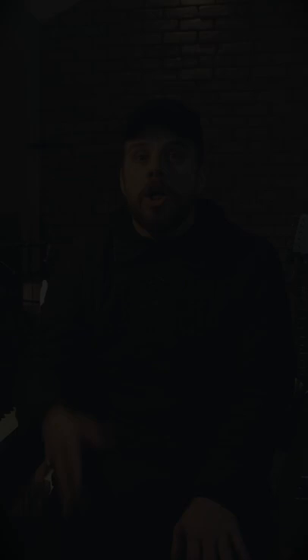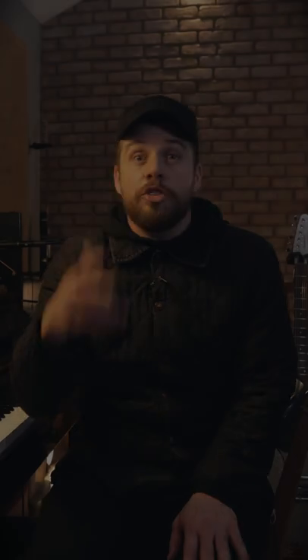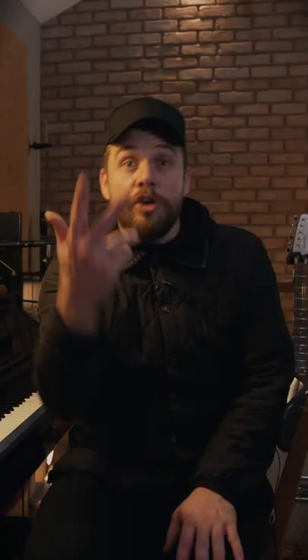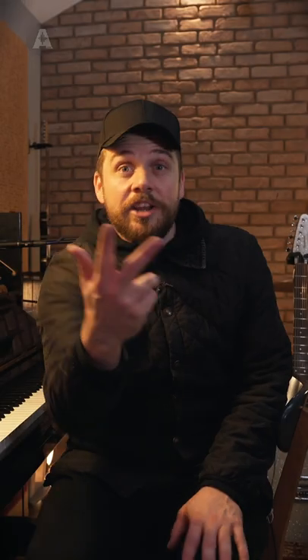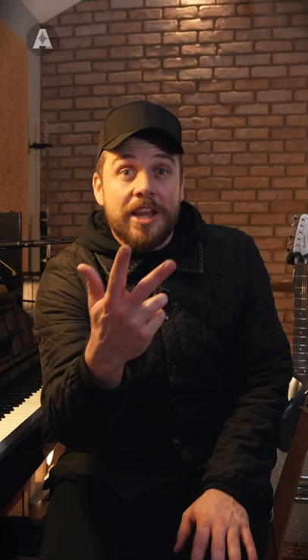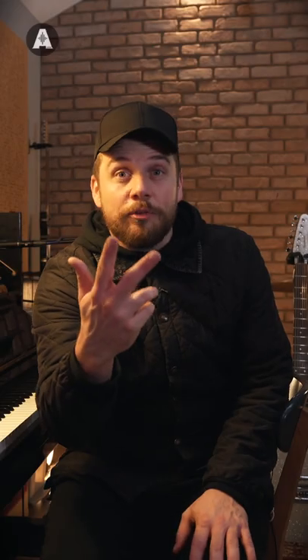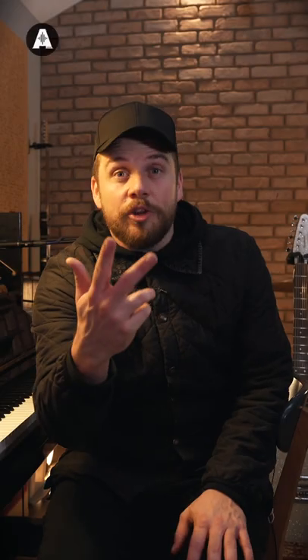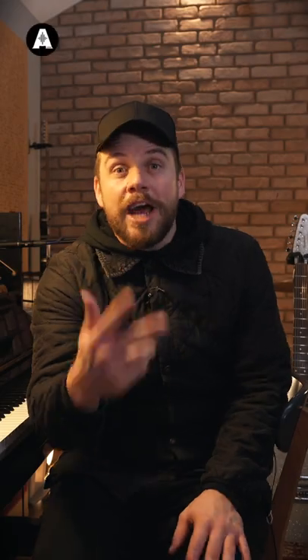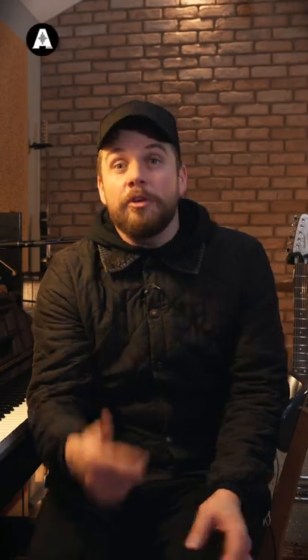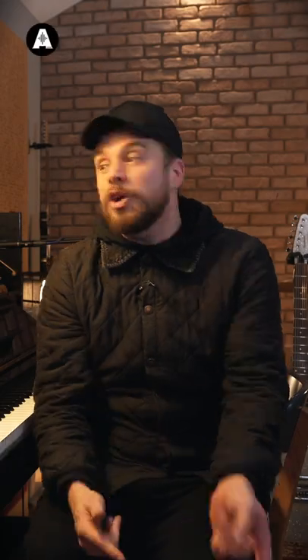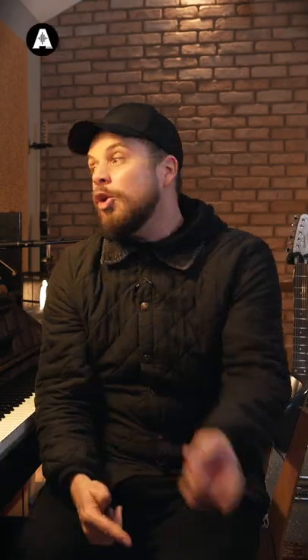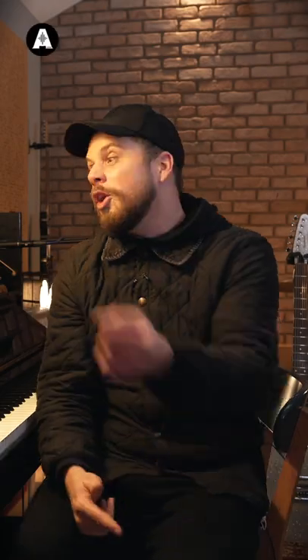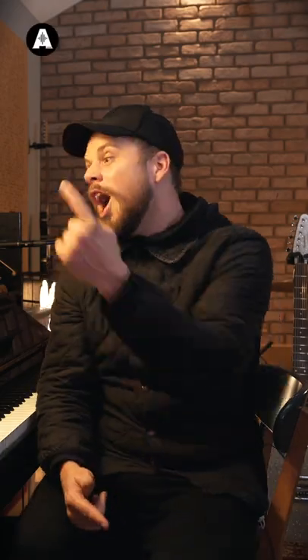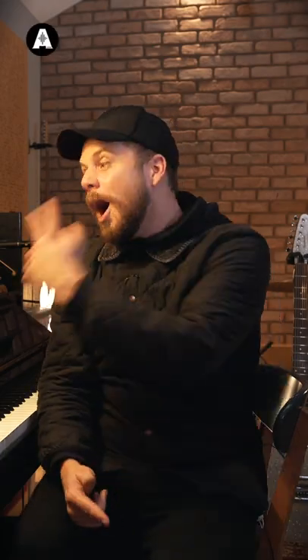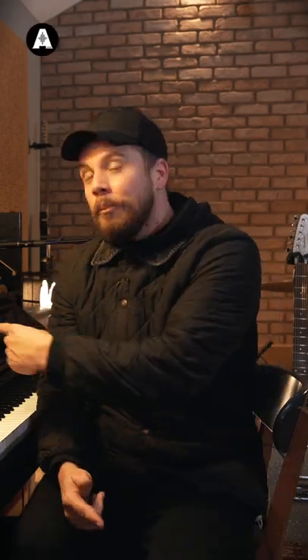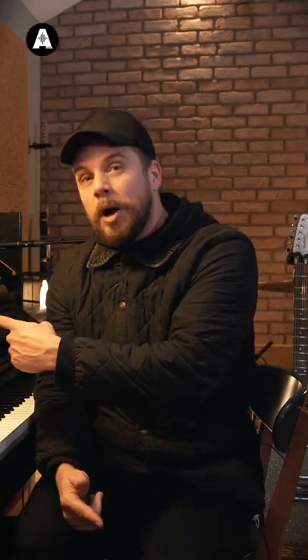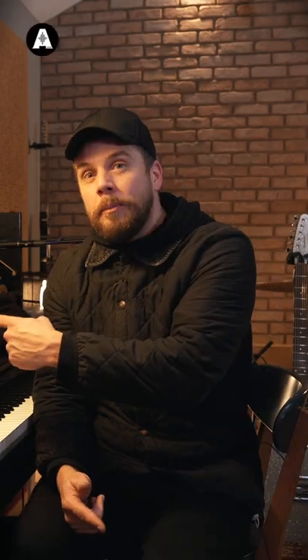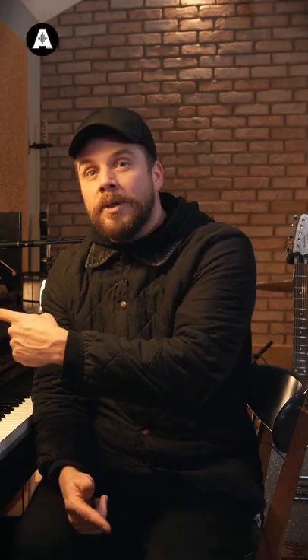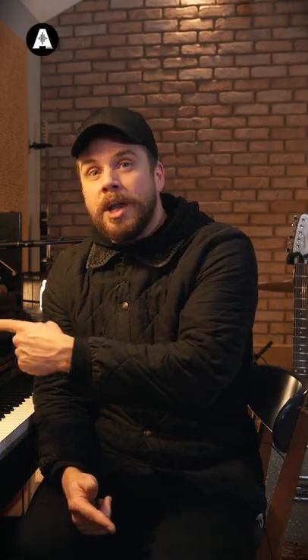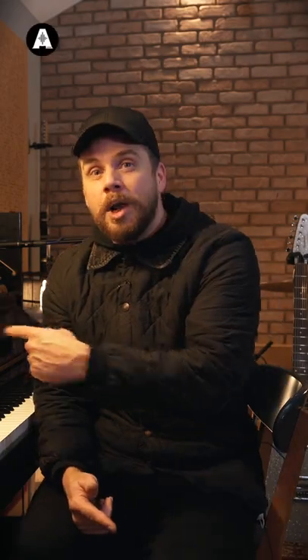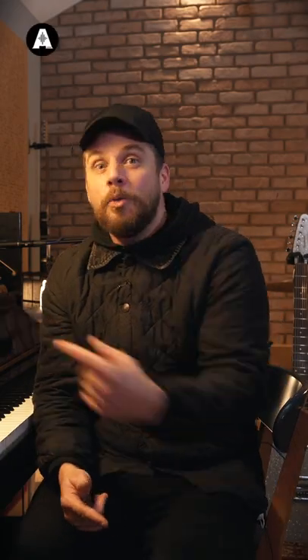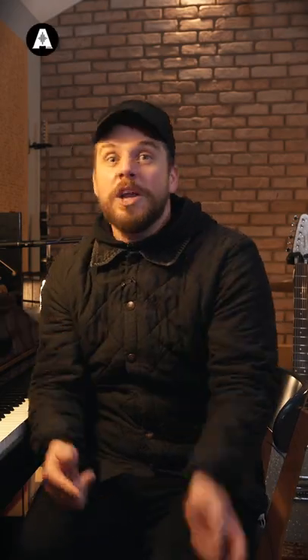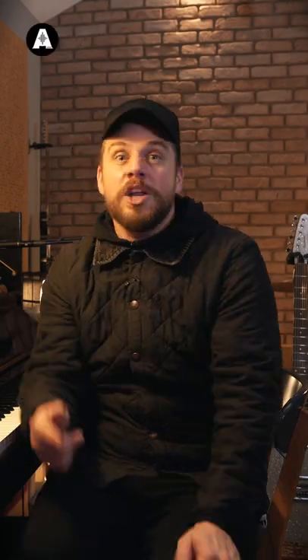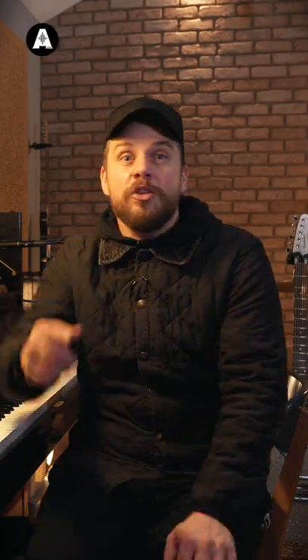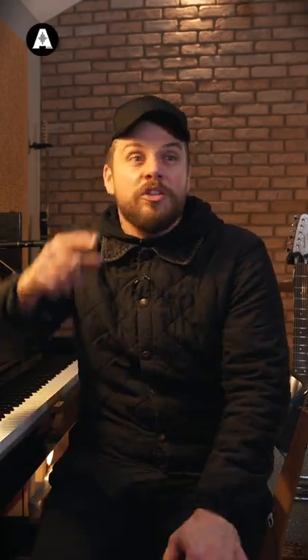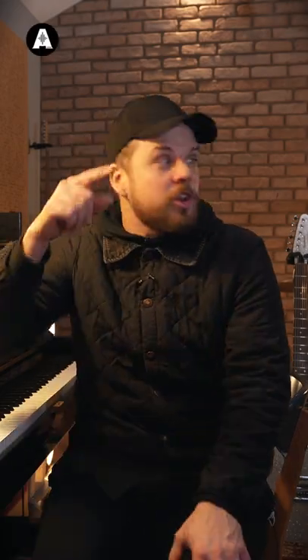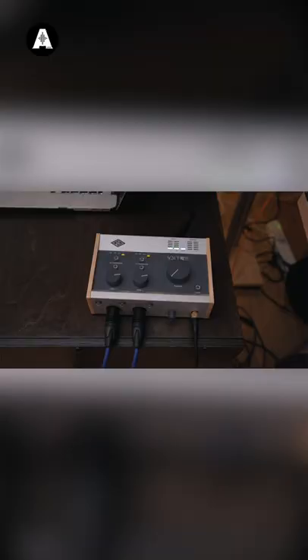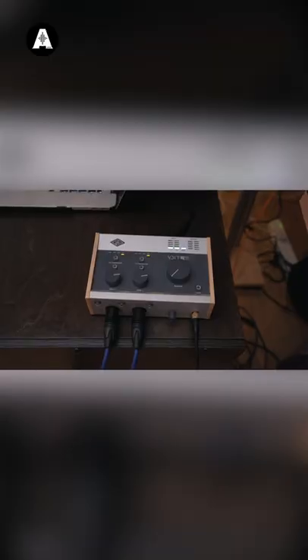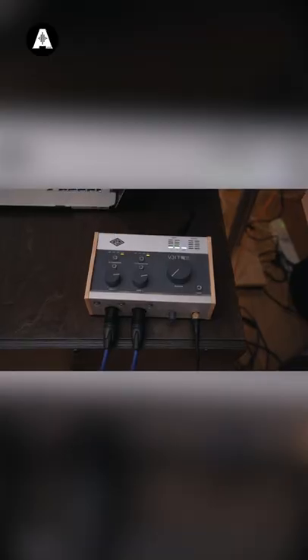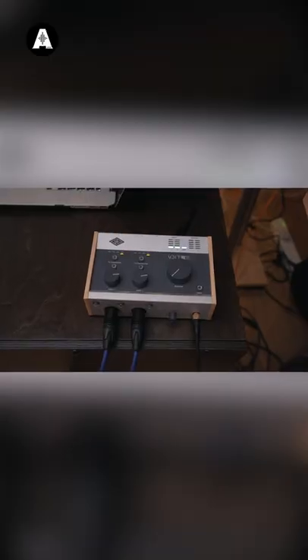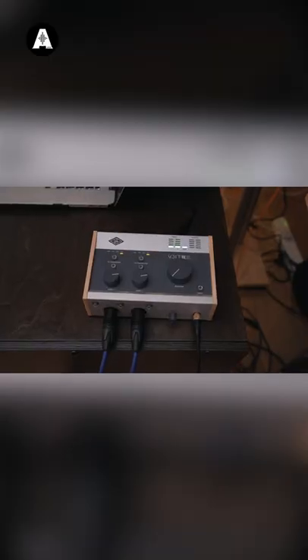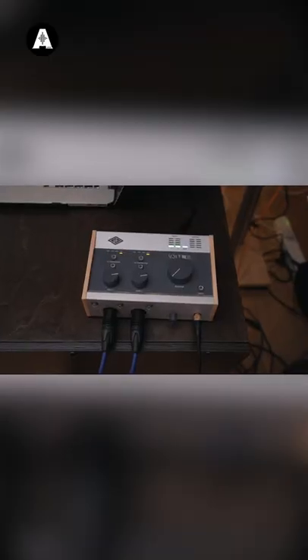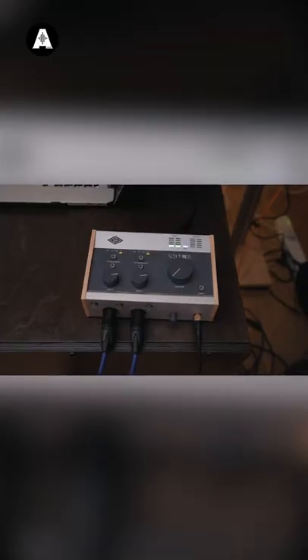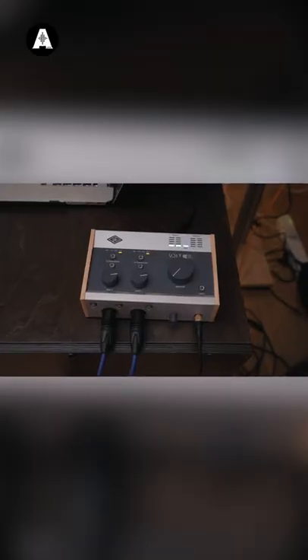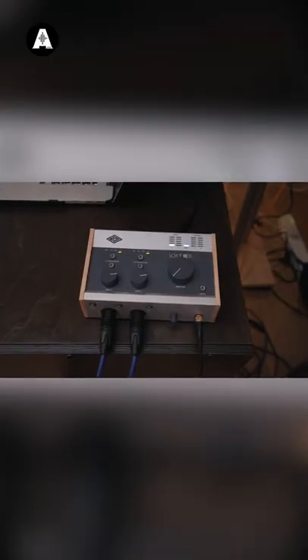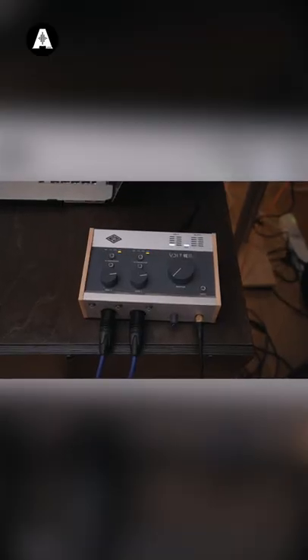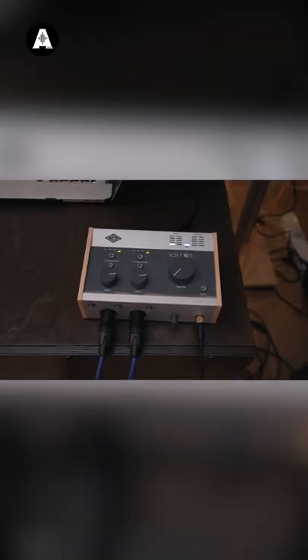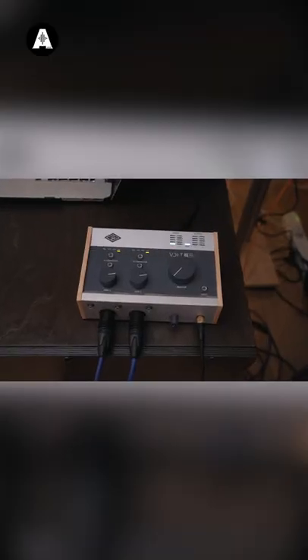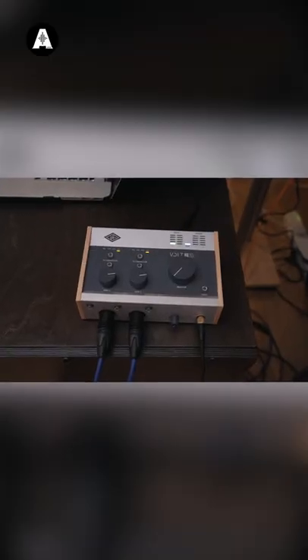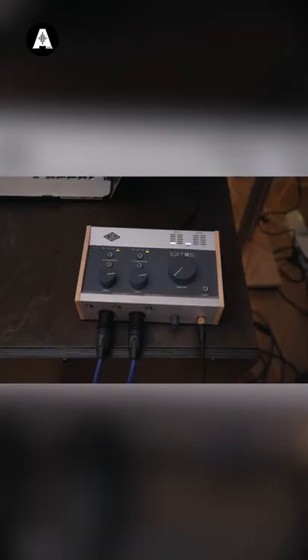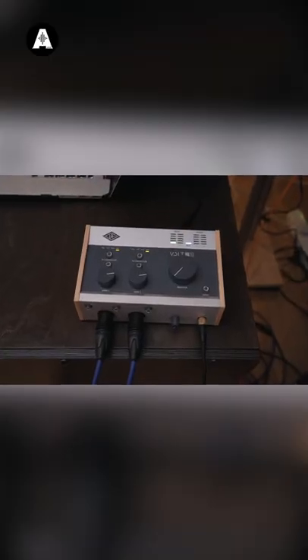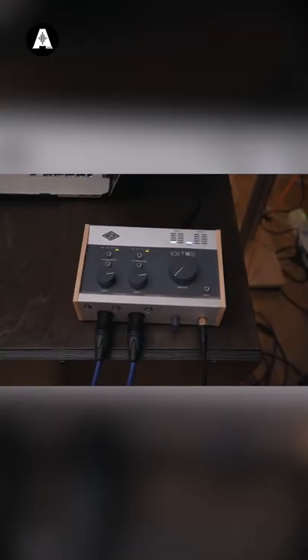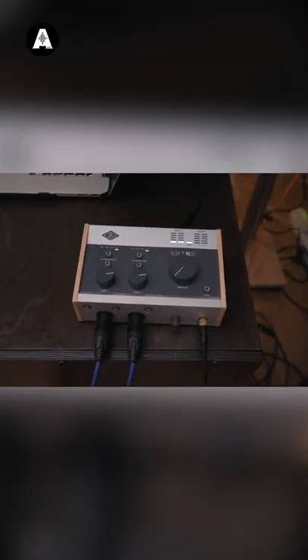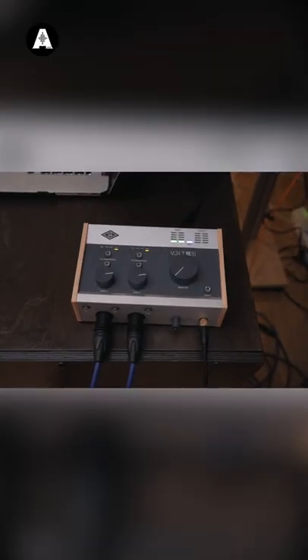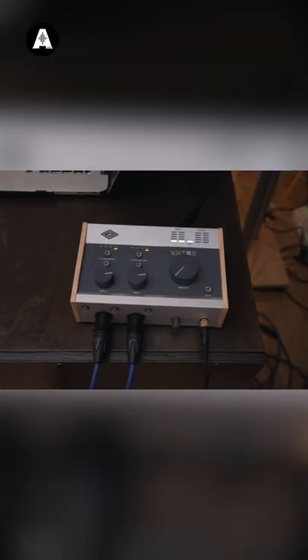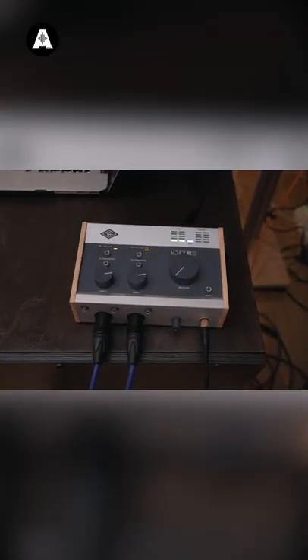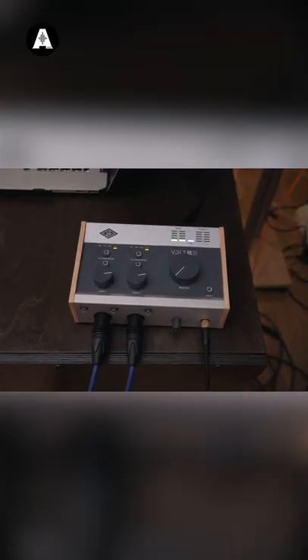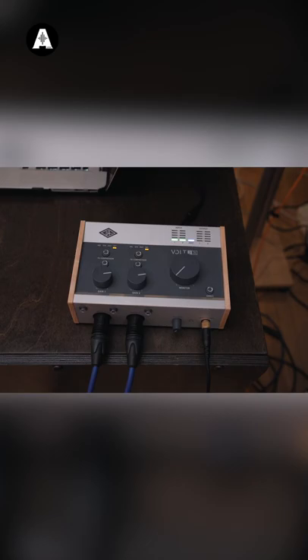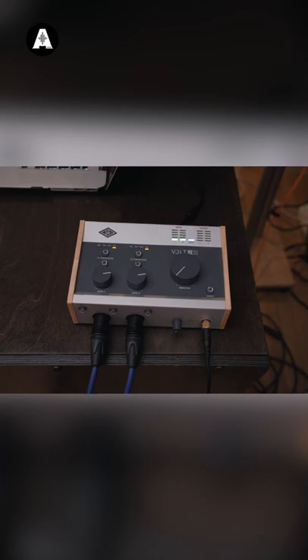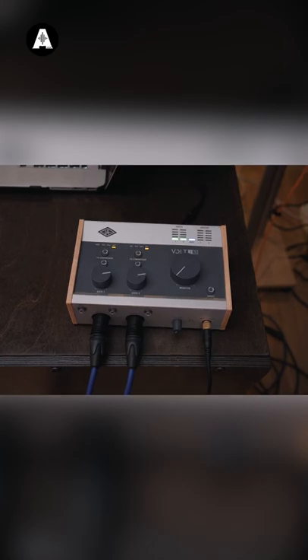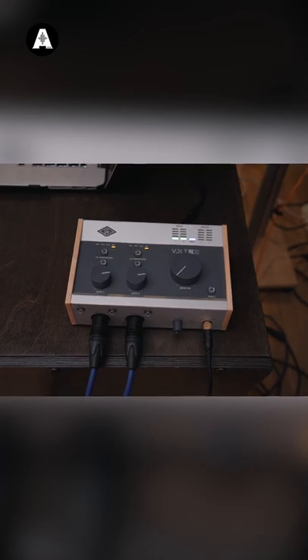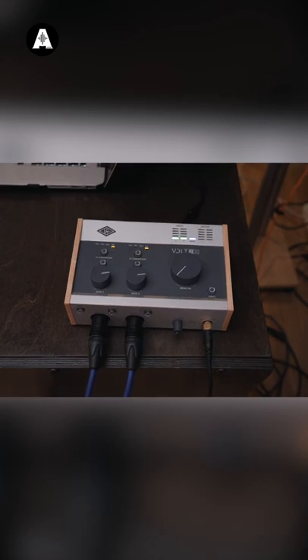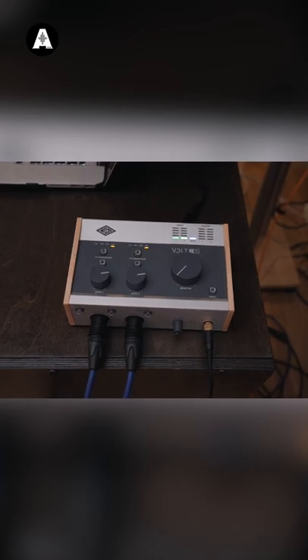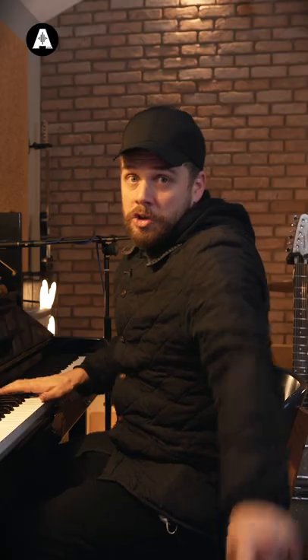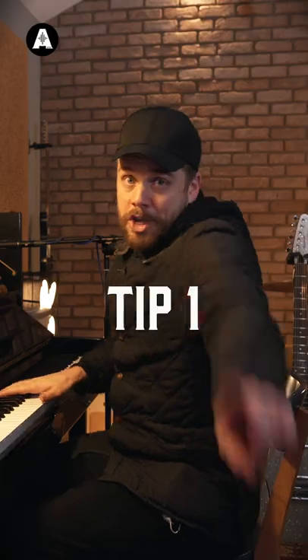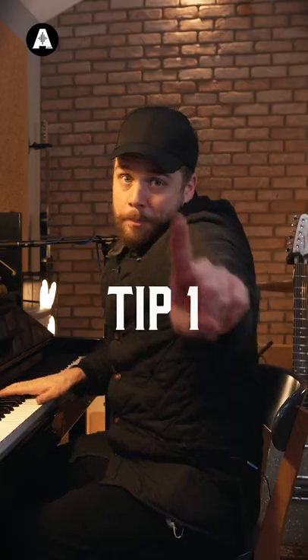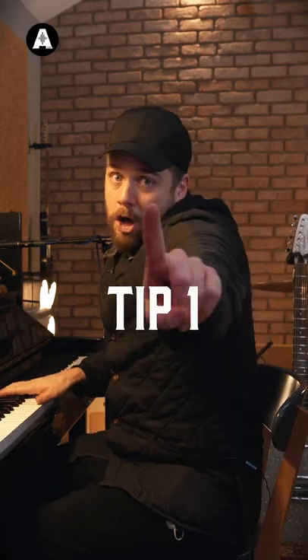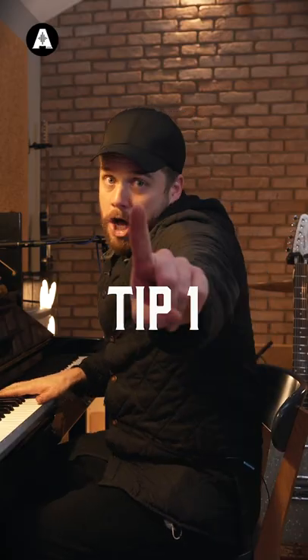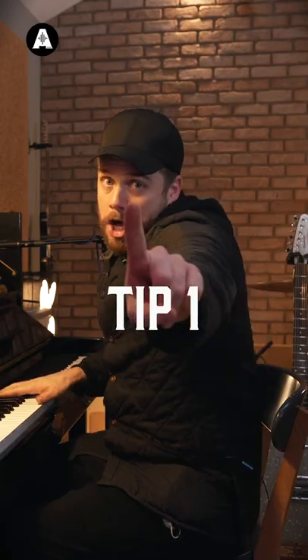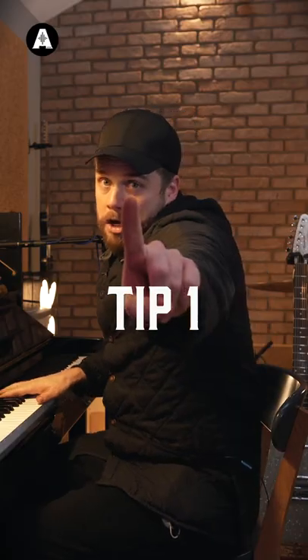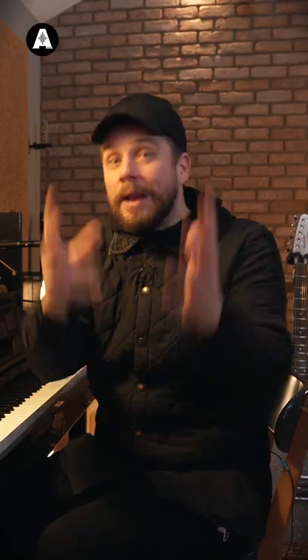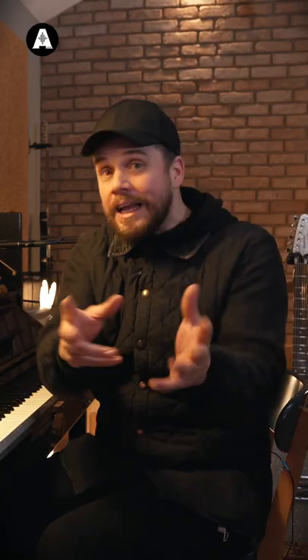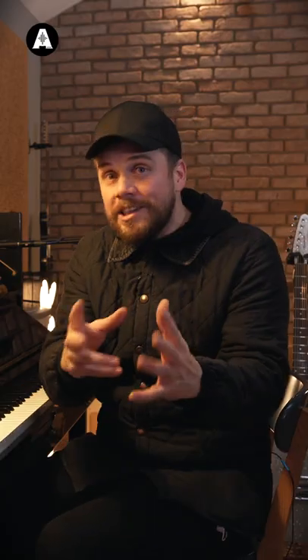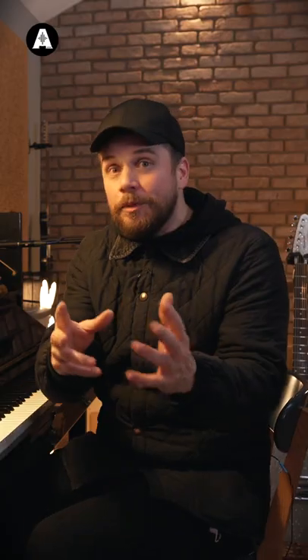Three tips on how to record an upright piano. We're using the new Vault 276 from Universal Audio. Tip one: placement.